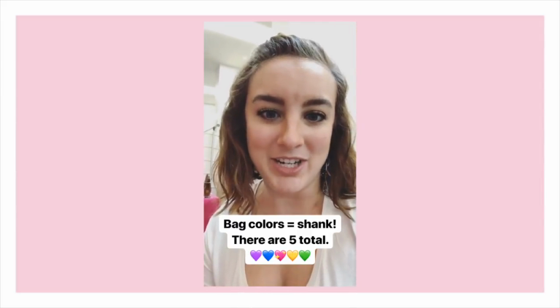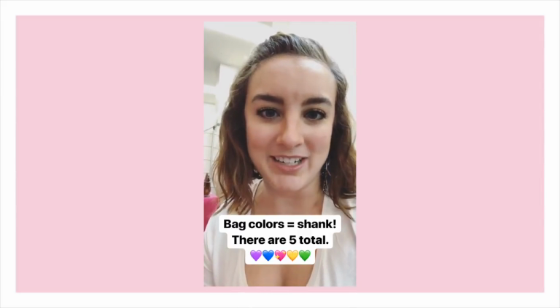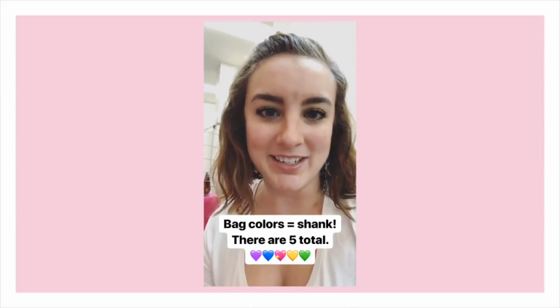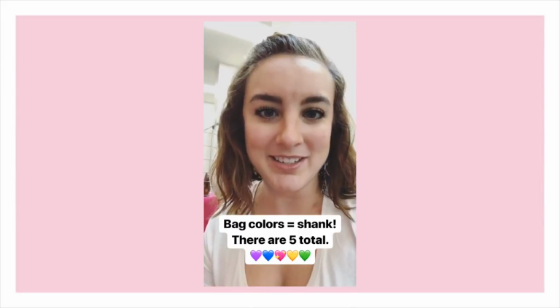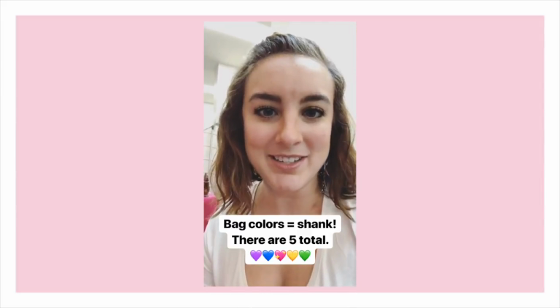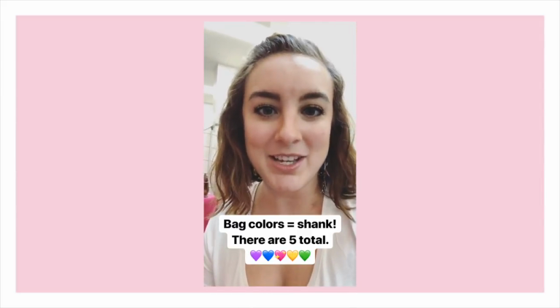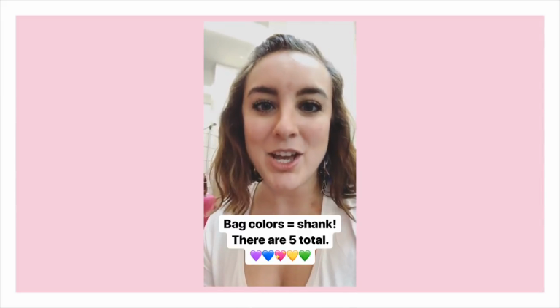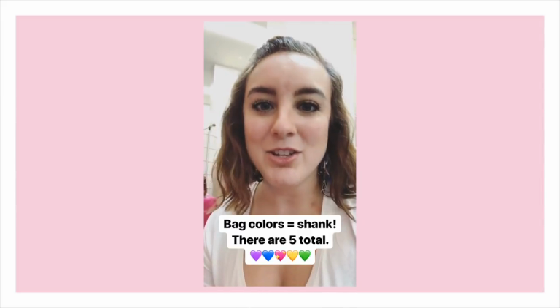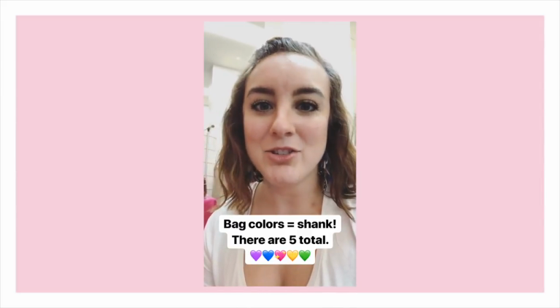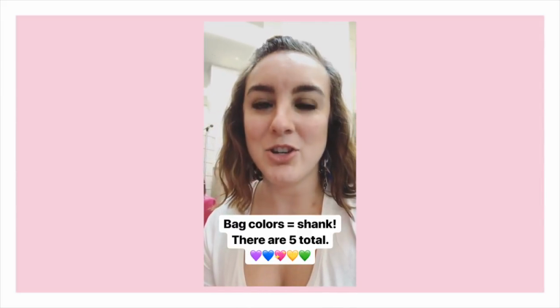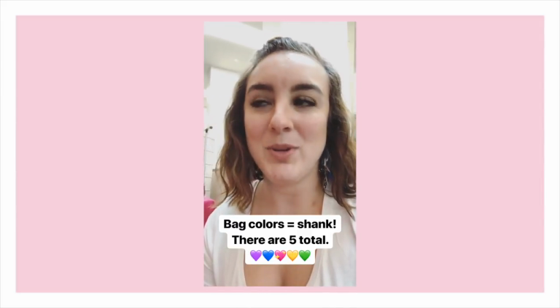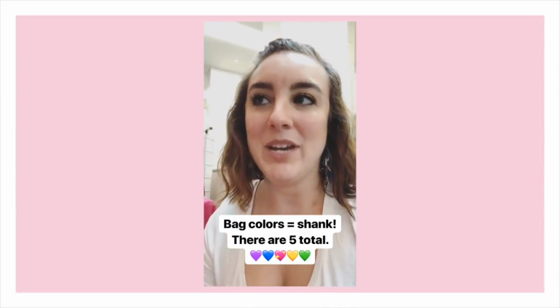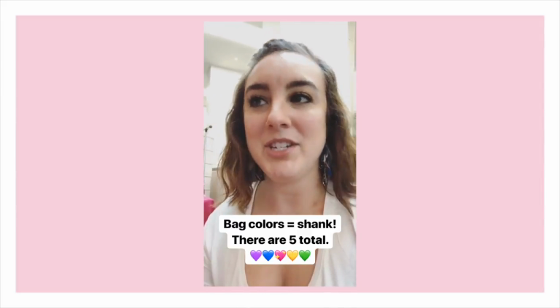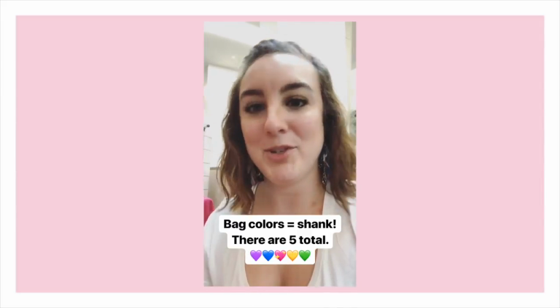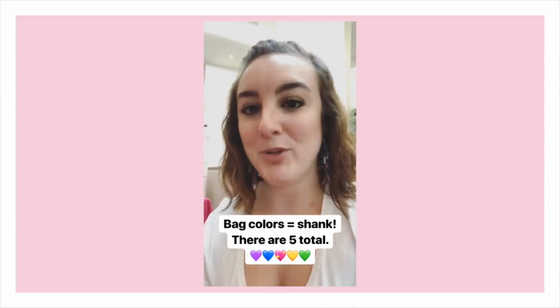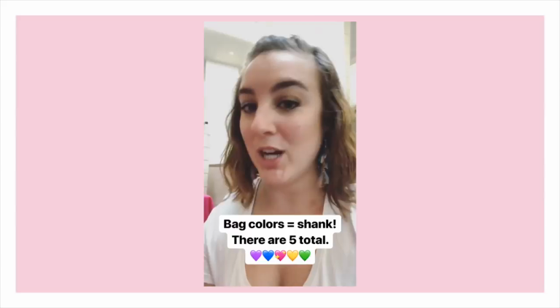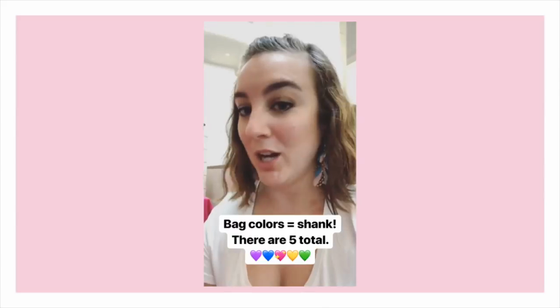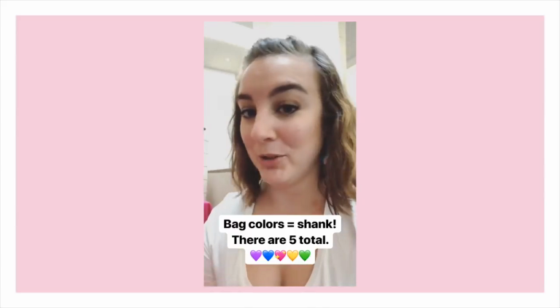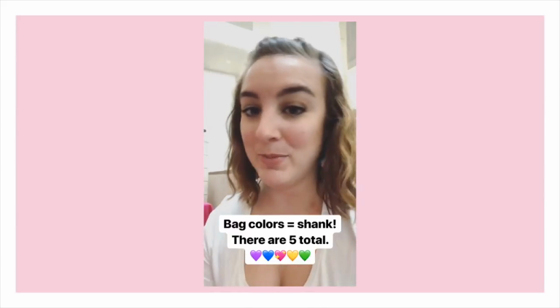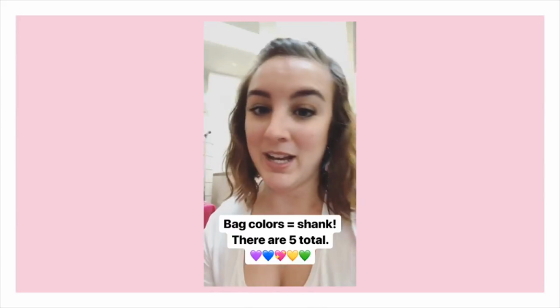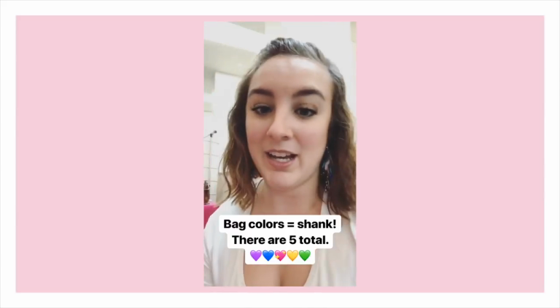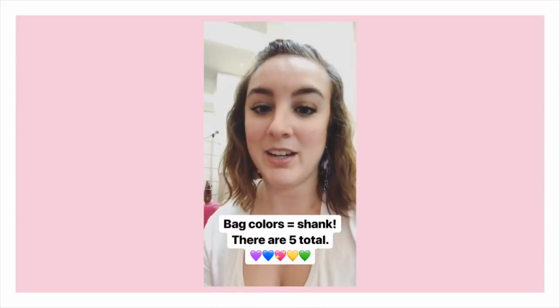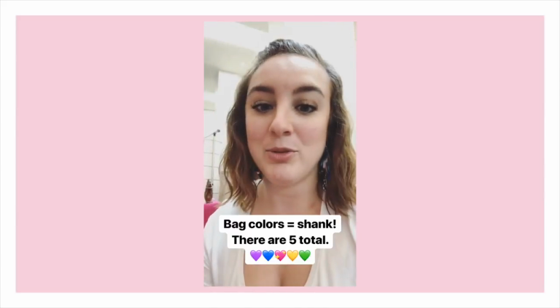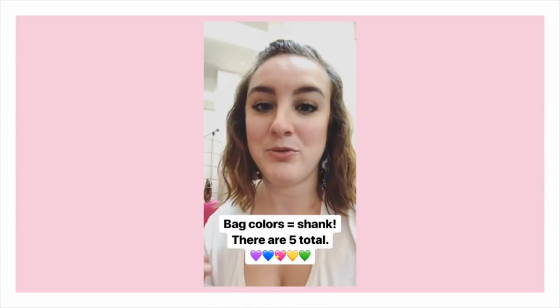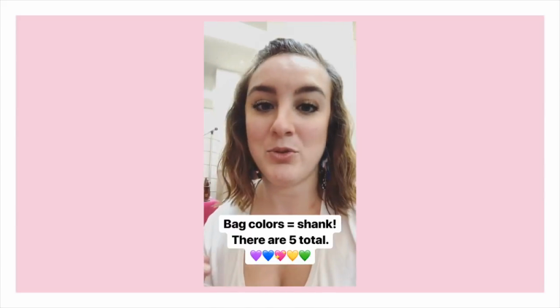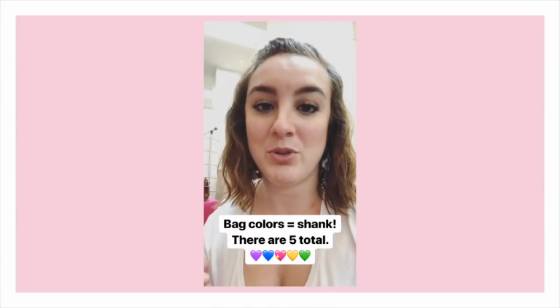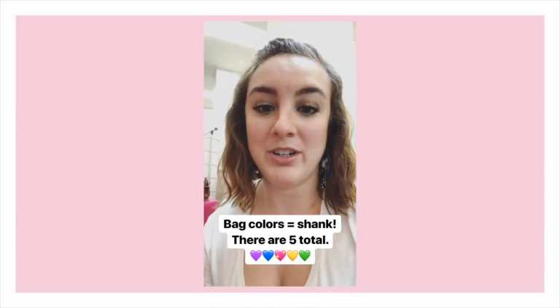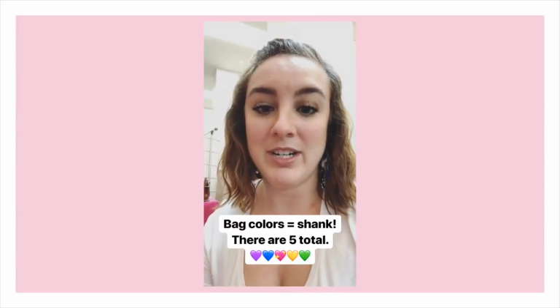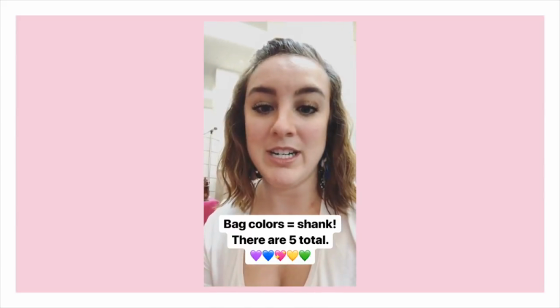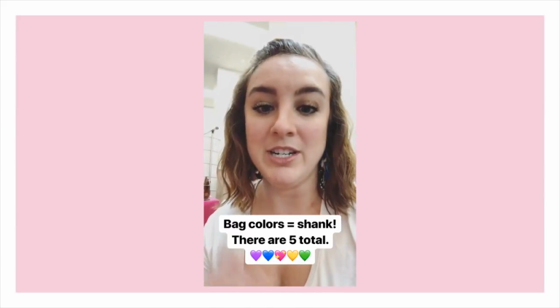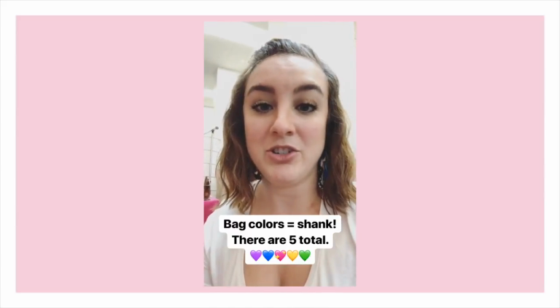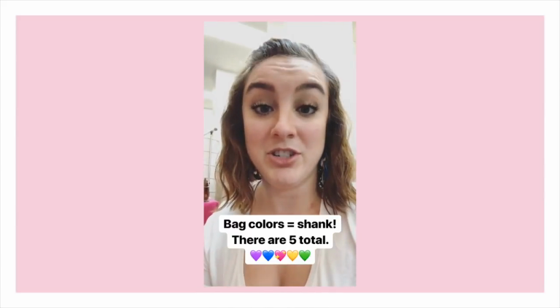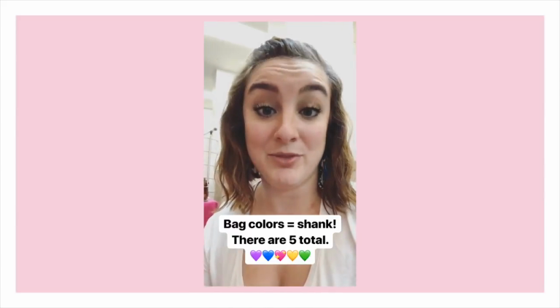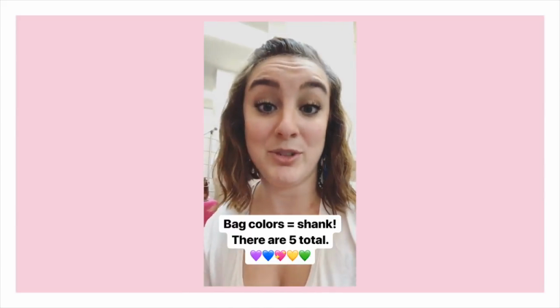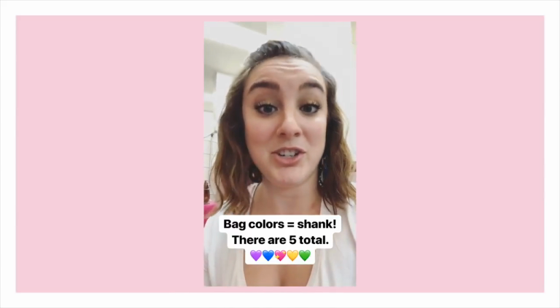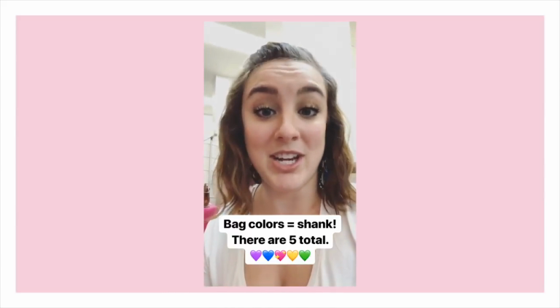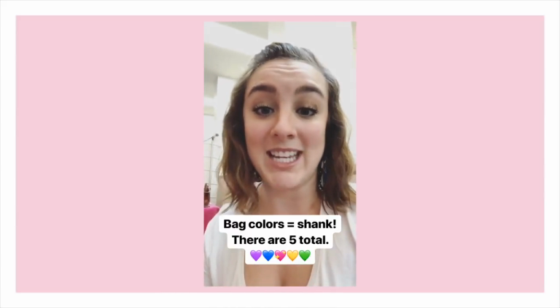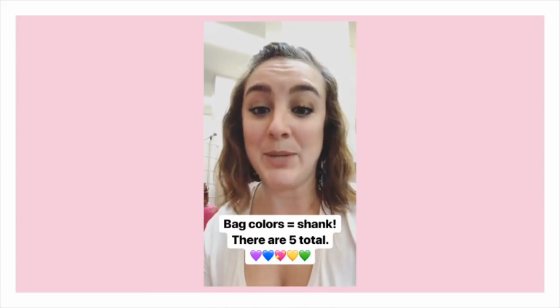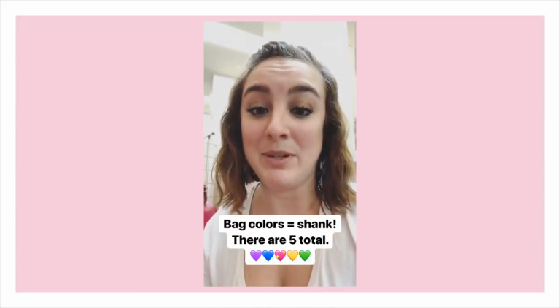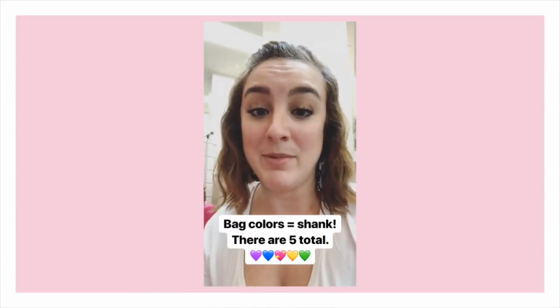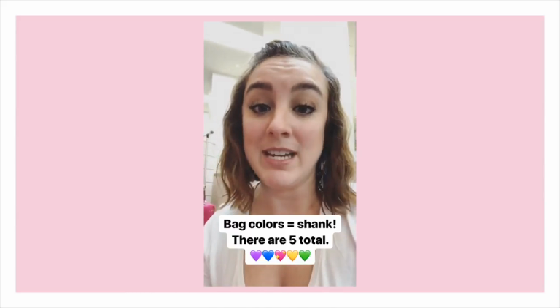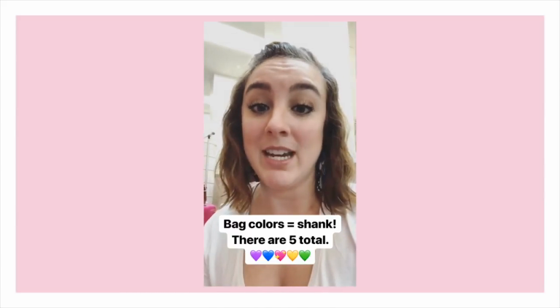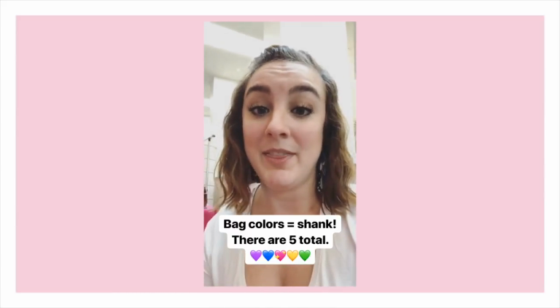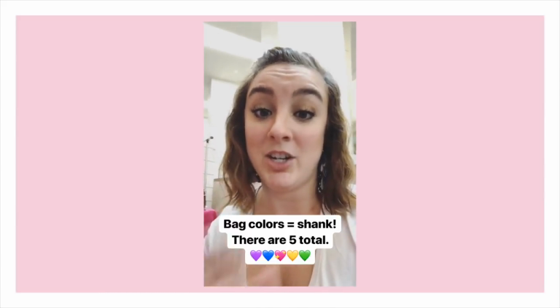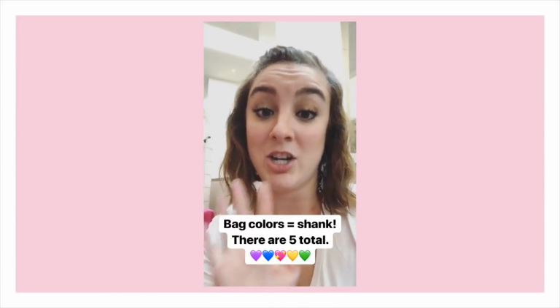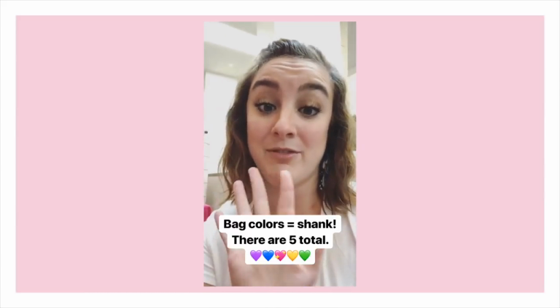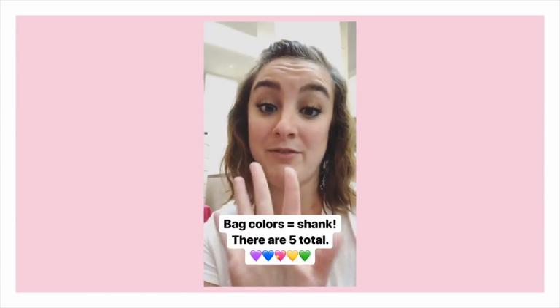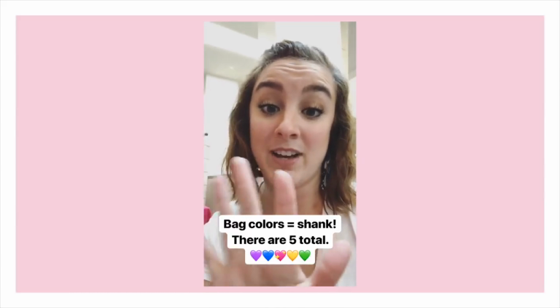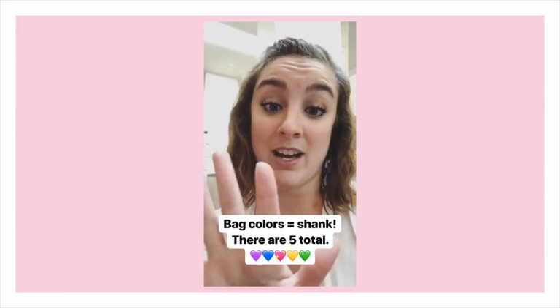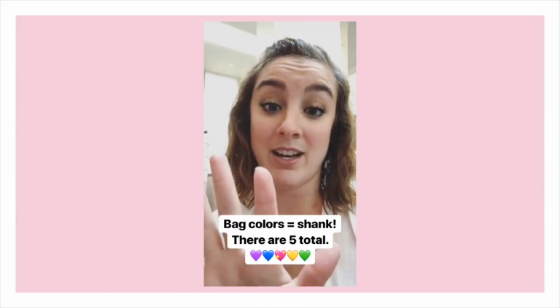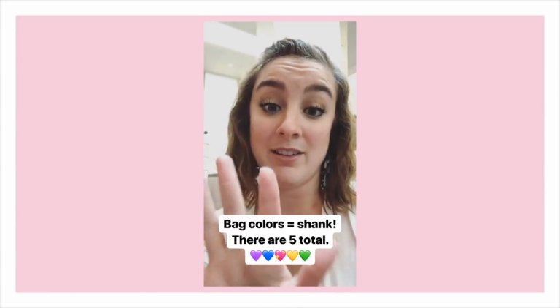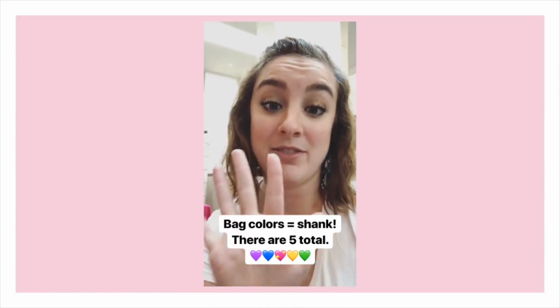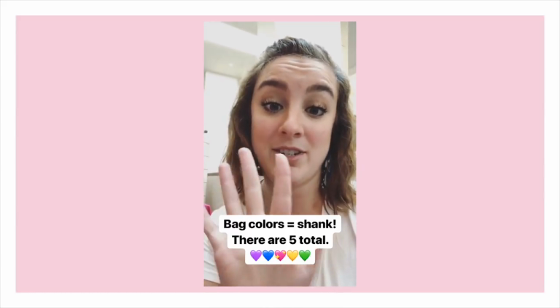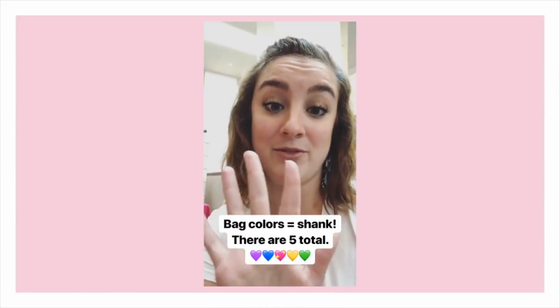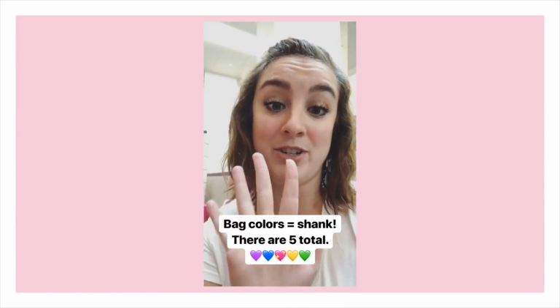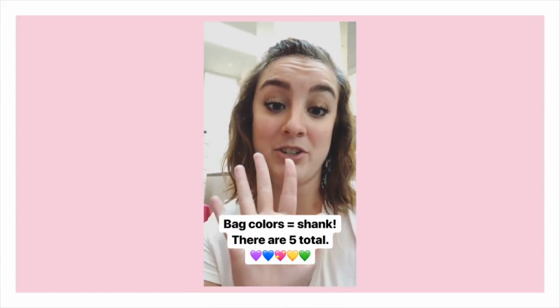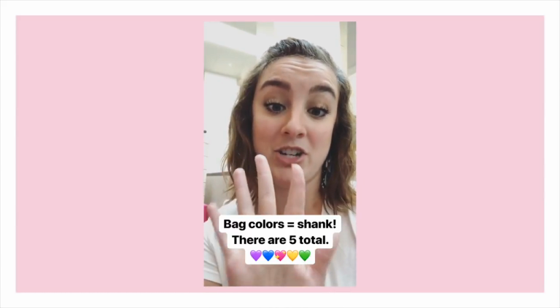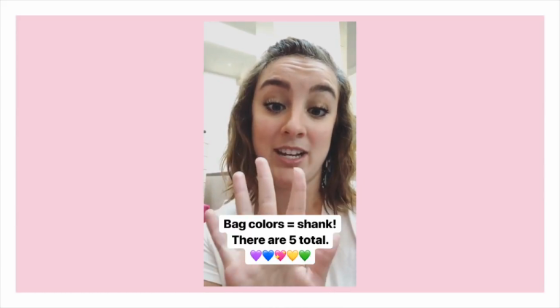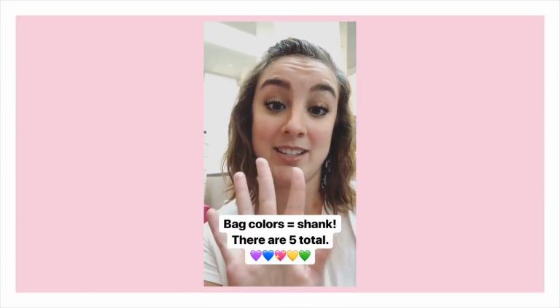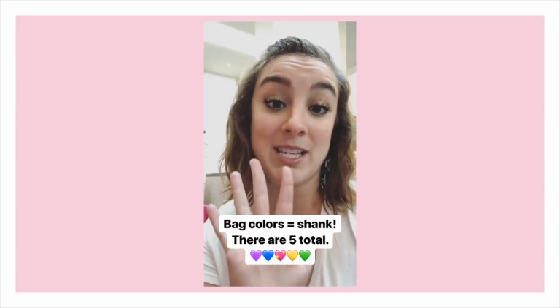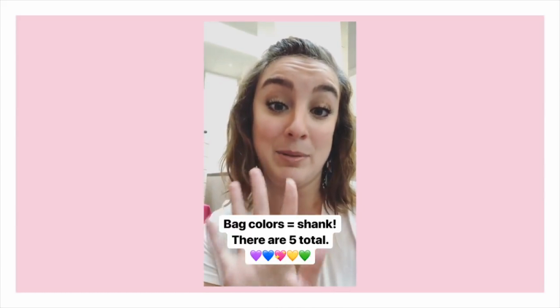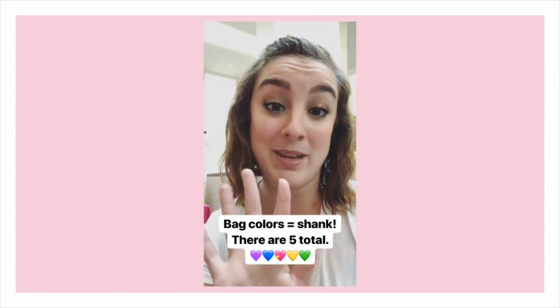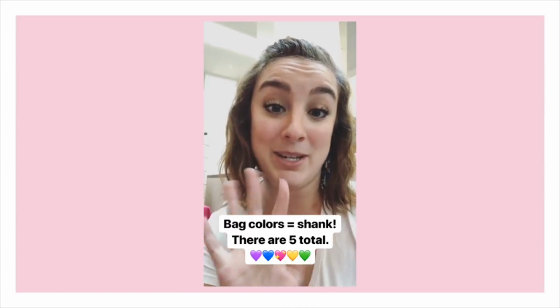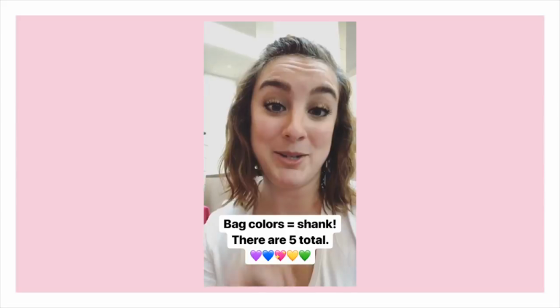All the different colored bags that our pointe shoes come in tell you what flexibility your shank is. We have a different colored bag for each different shank that we make, and there are five different shanks that we make.